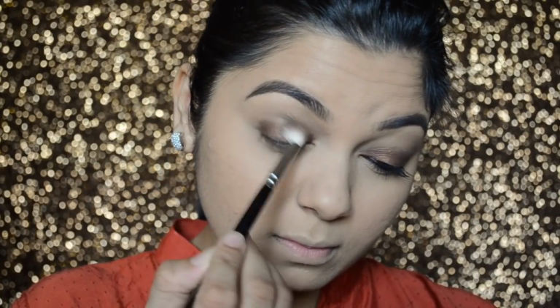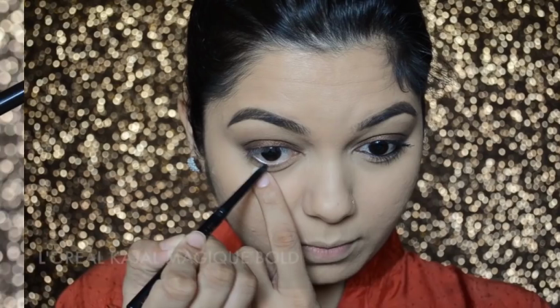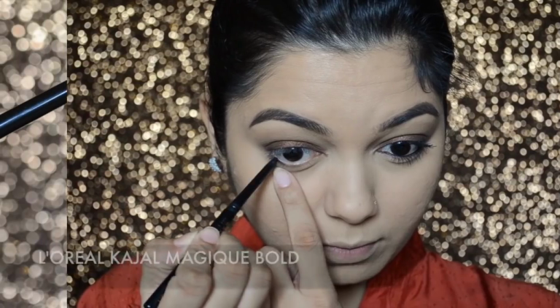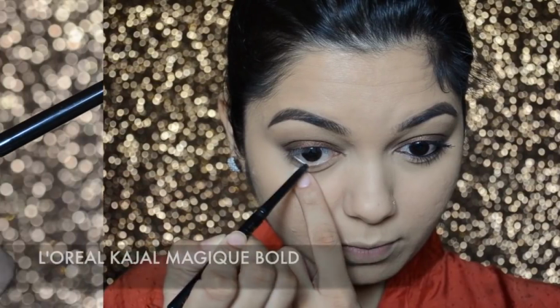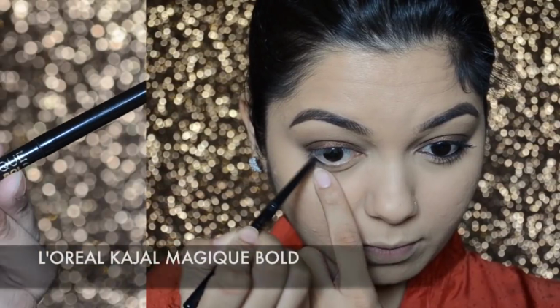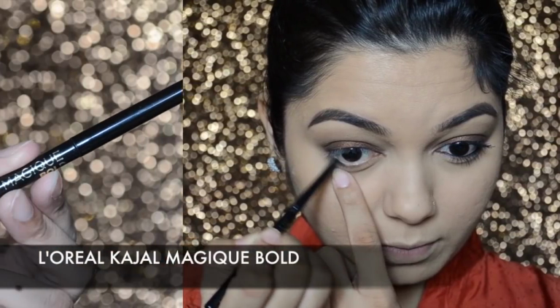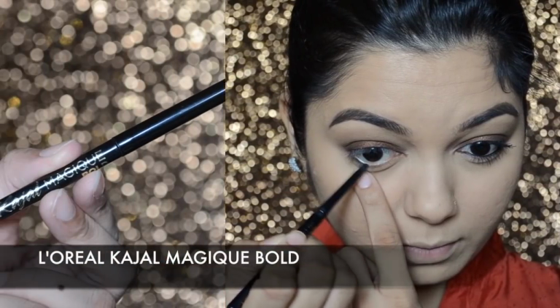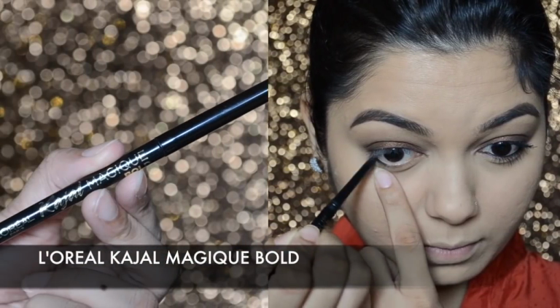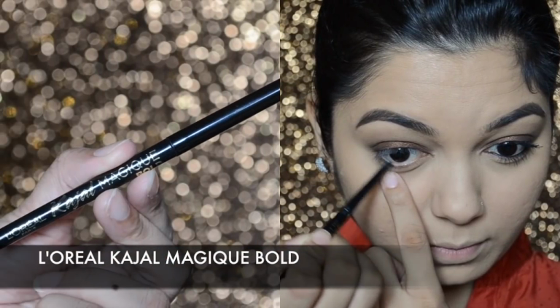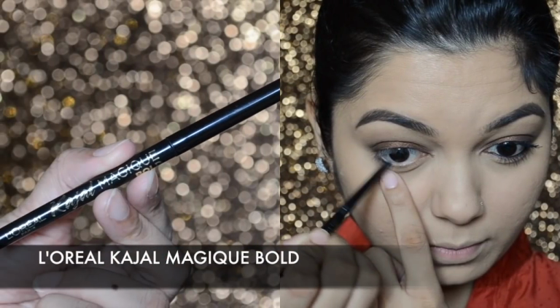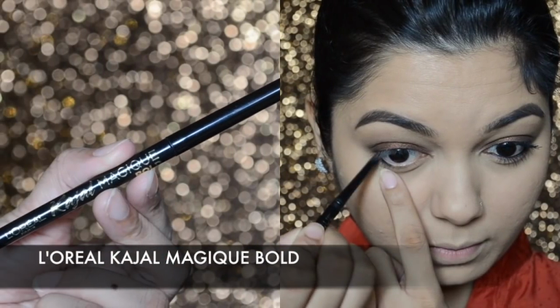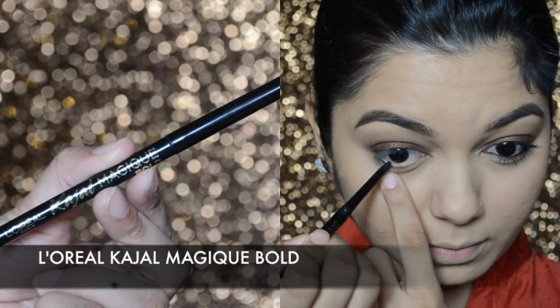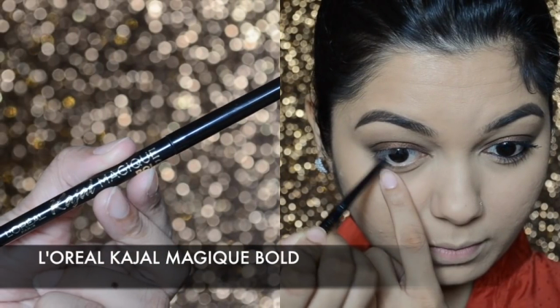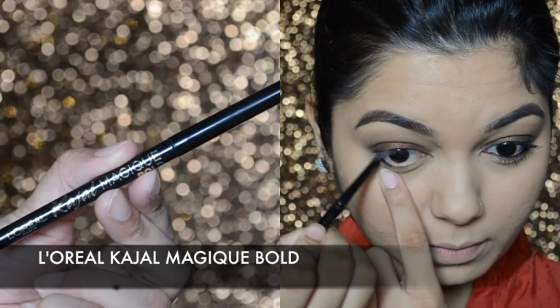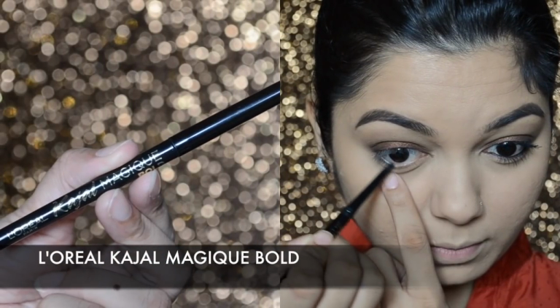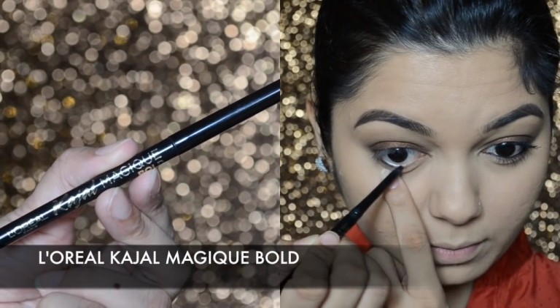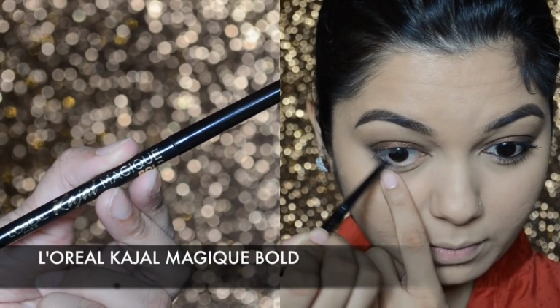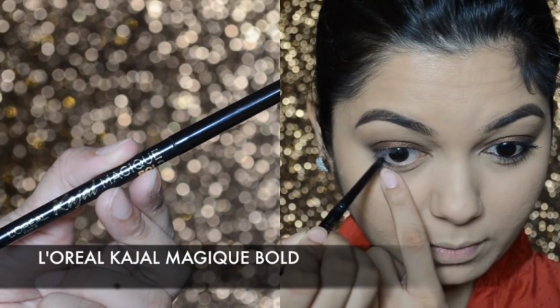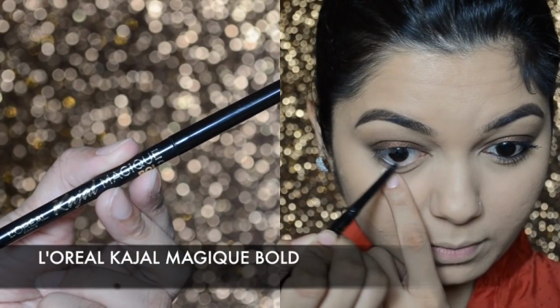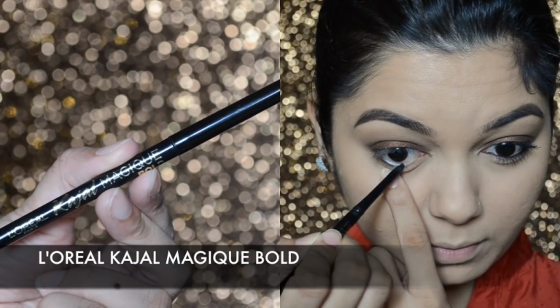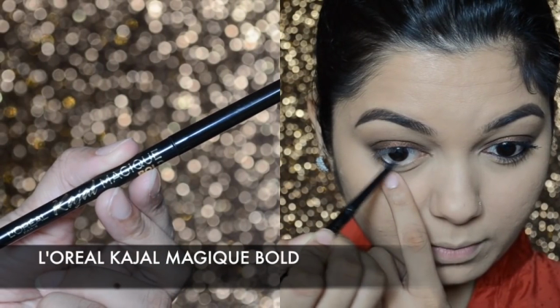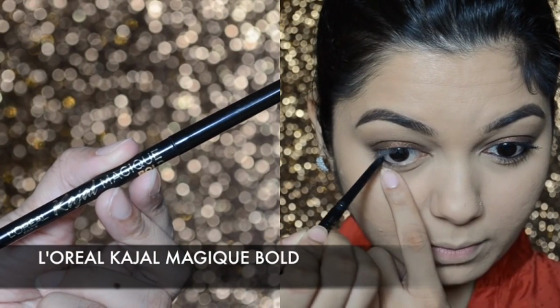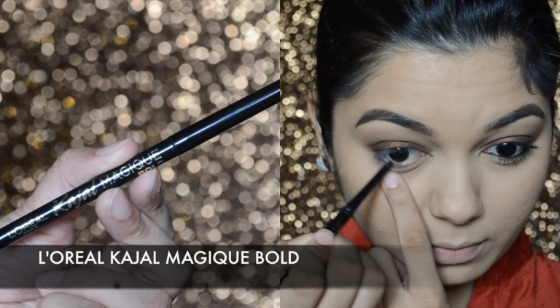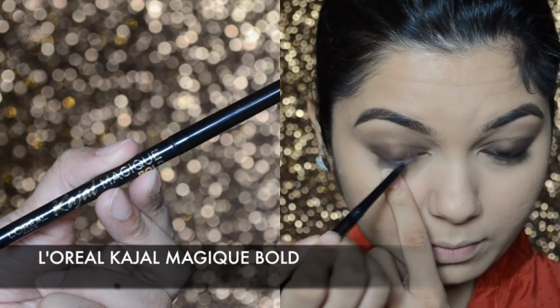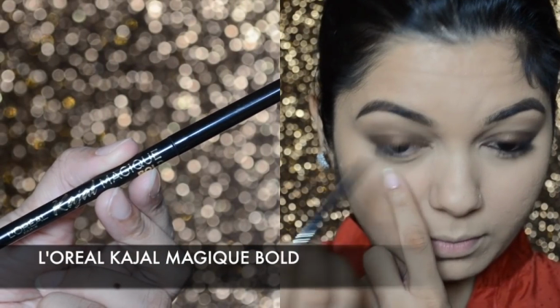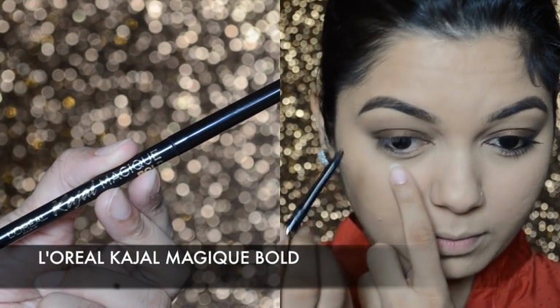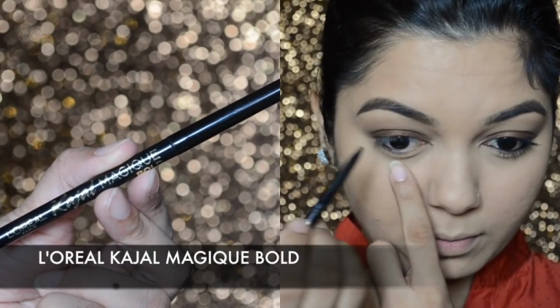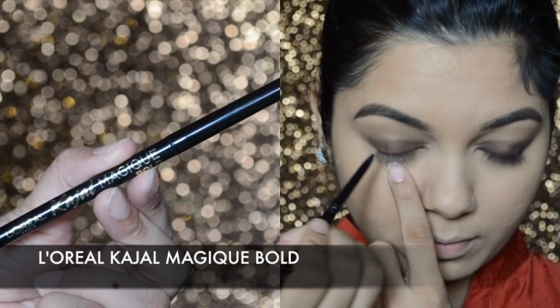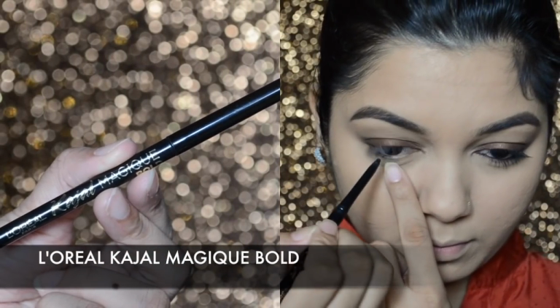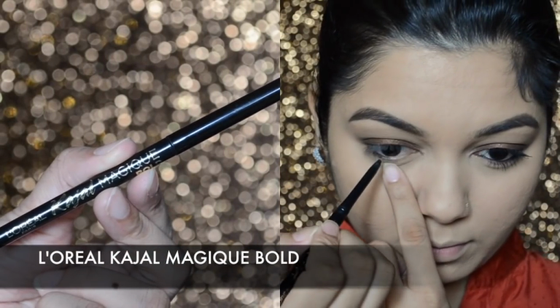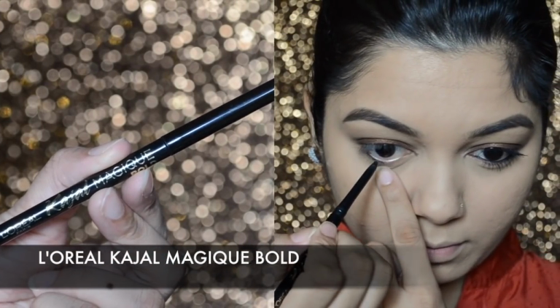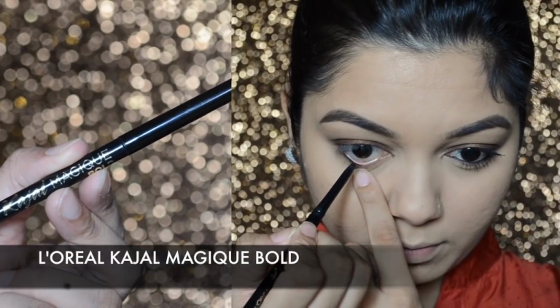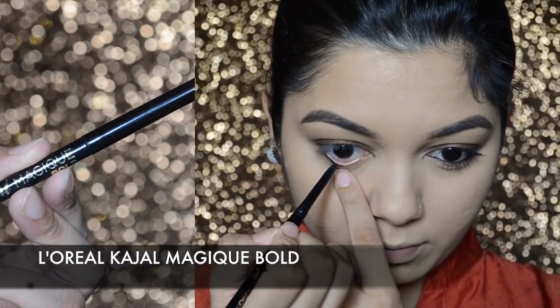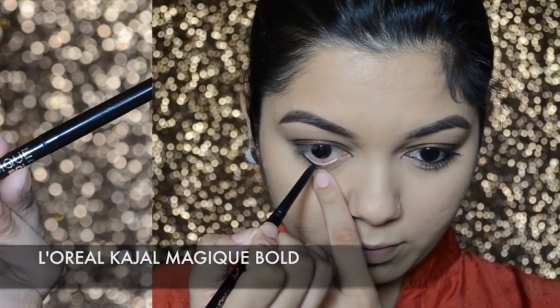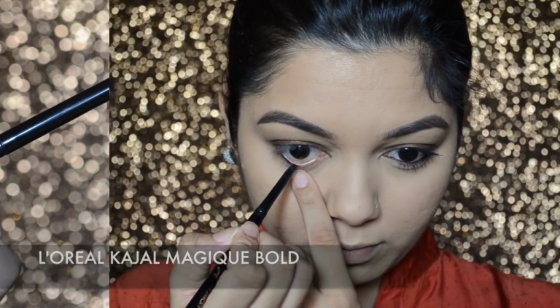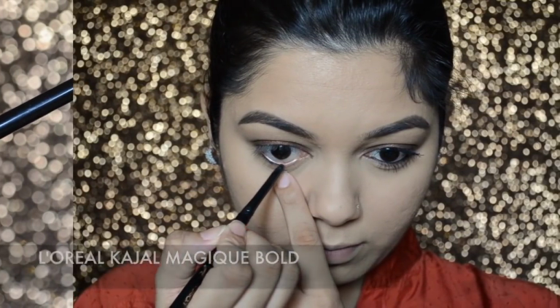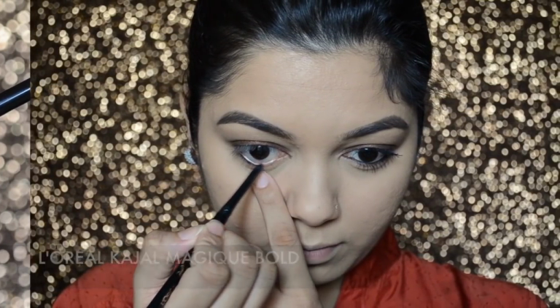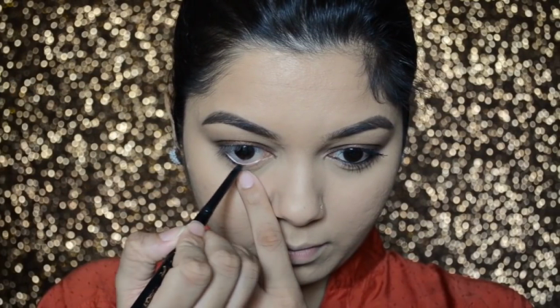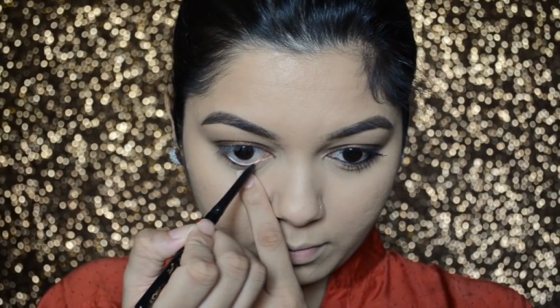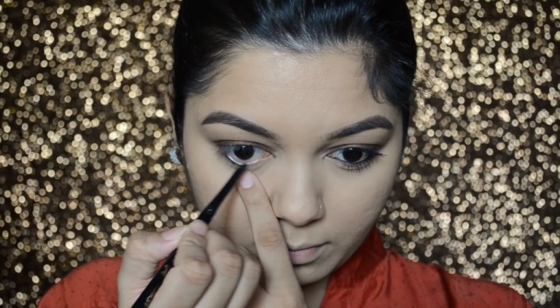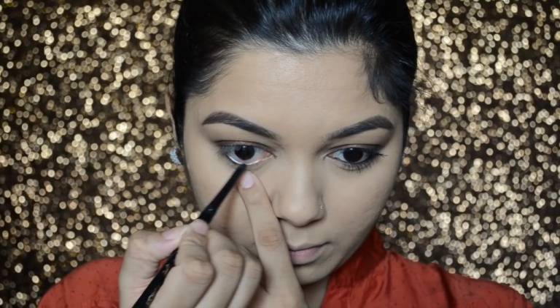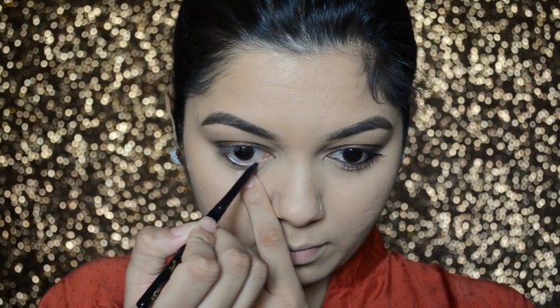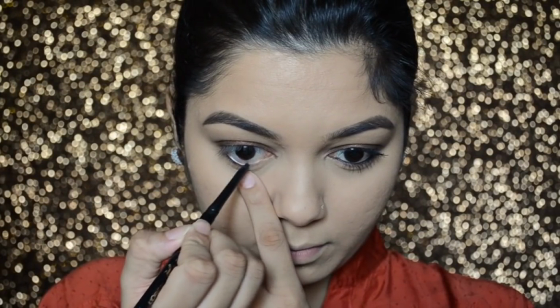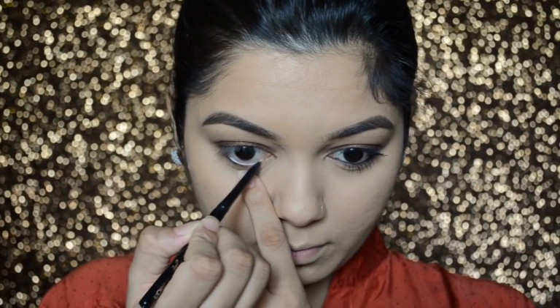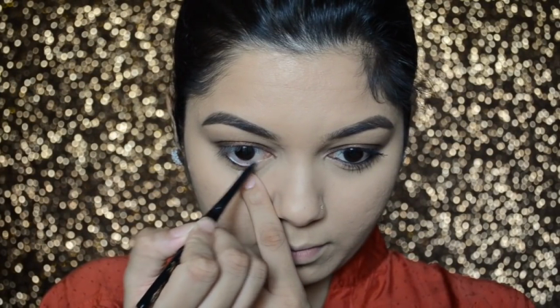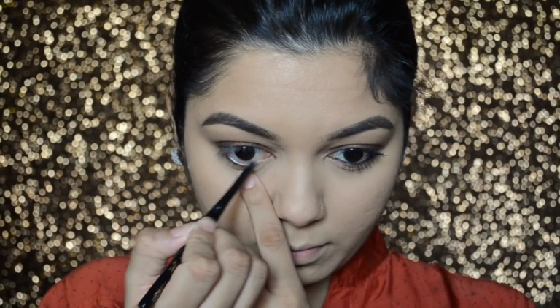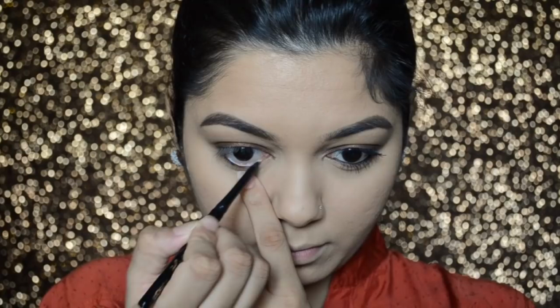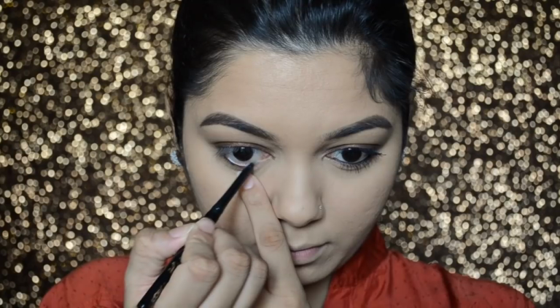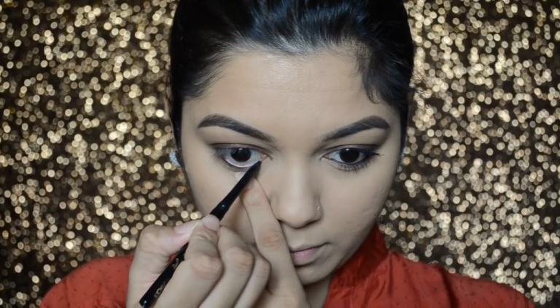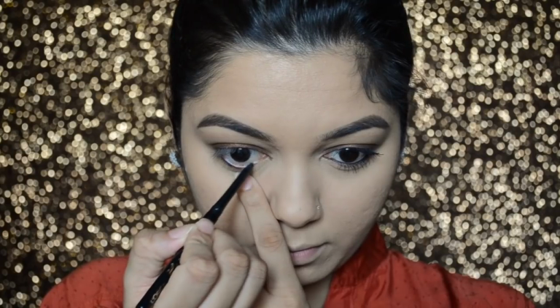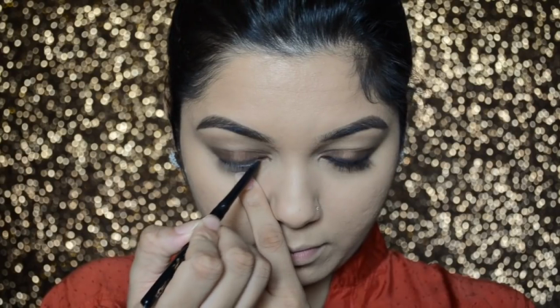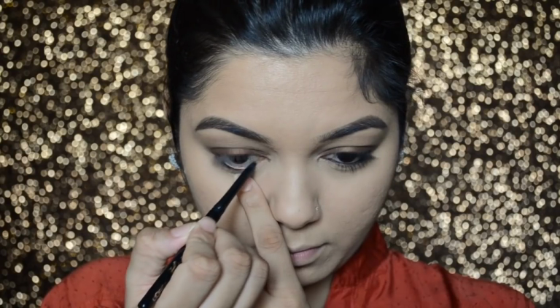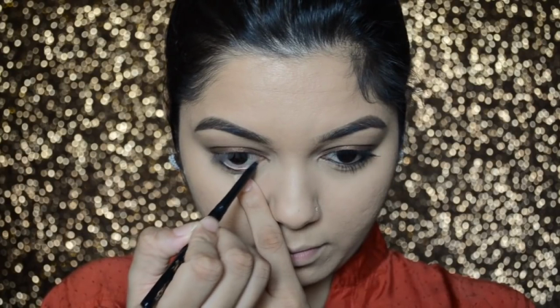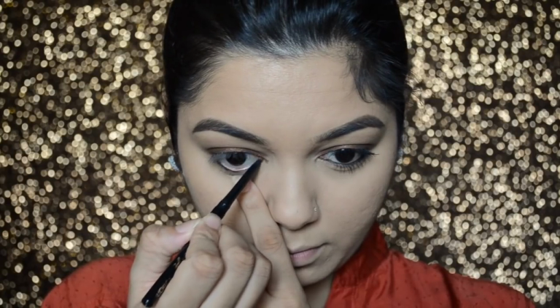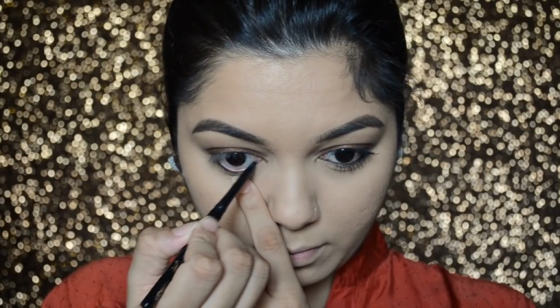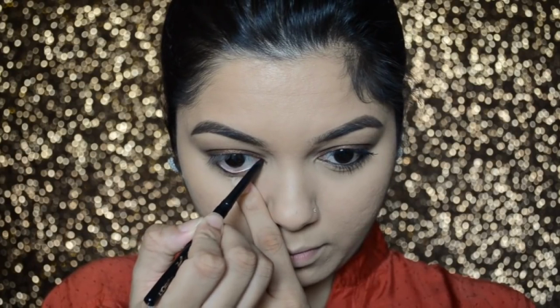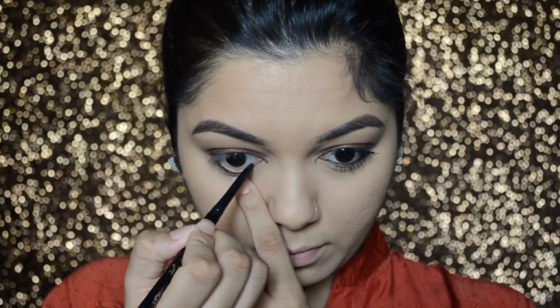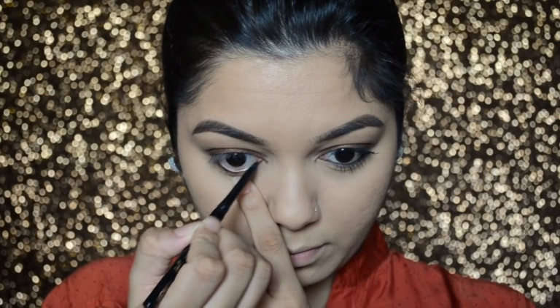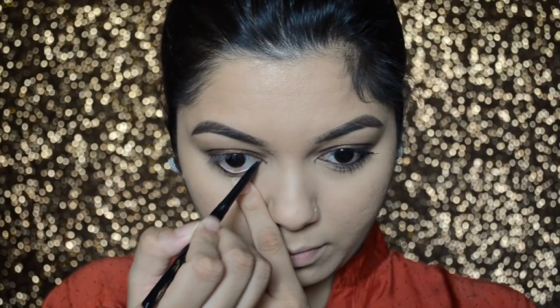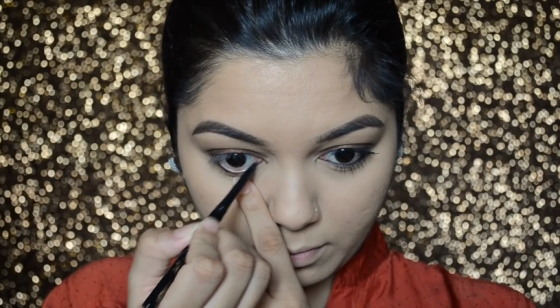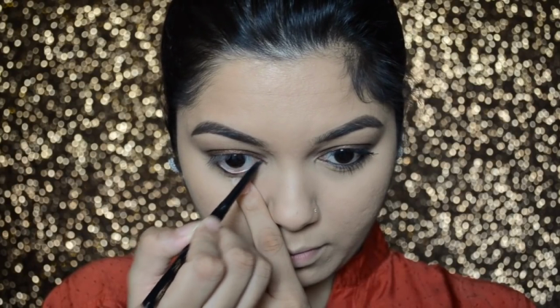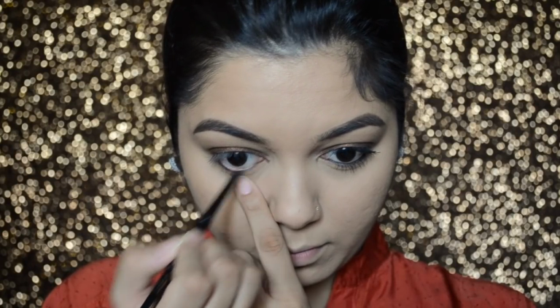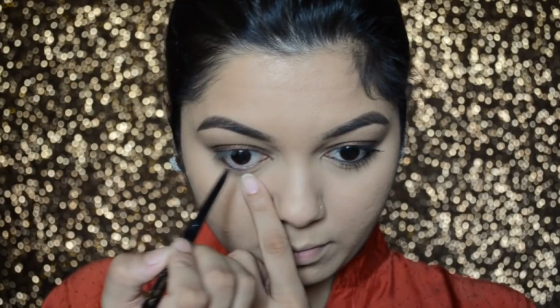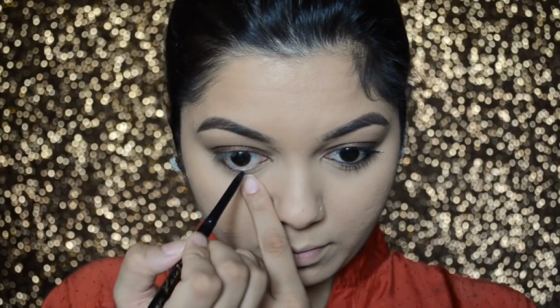With the L'Oreal Kajal Magic Bold, I'm going to fill in my waterline and also tight-line my eye with the same kohl.